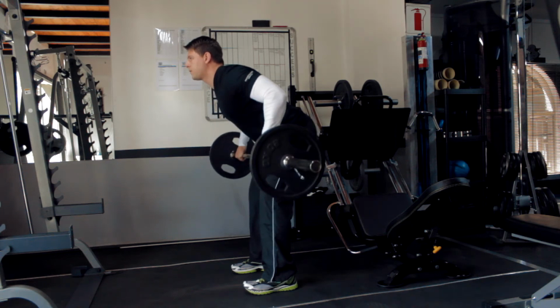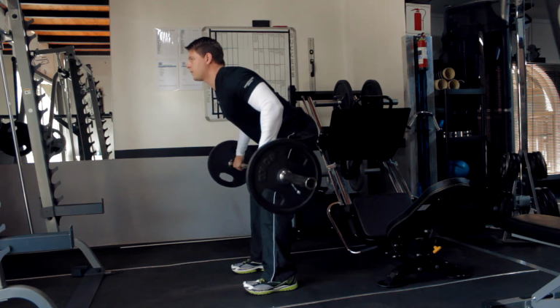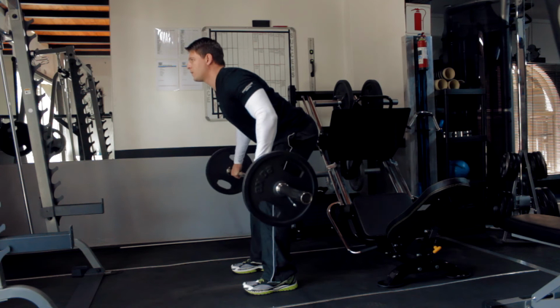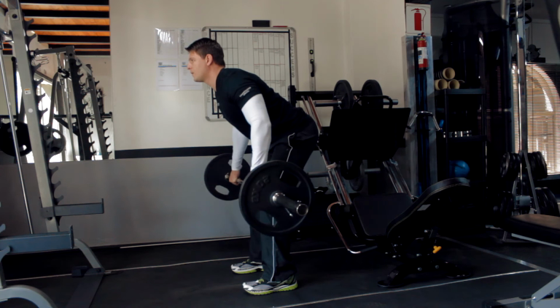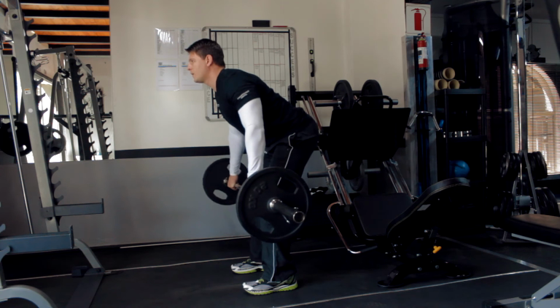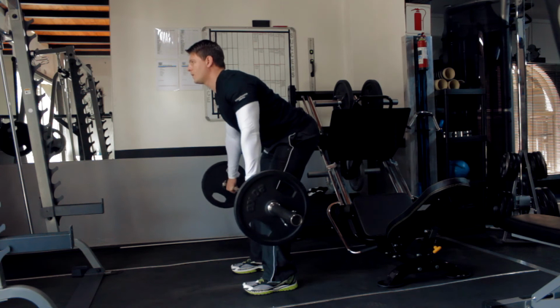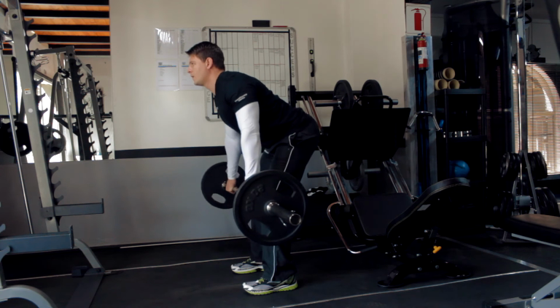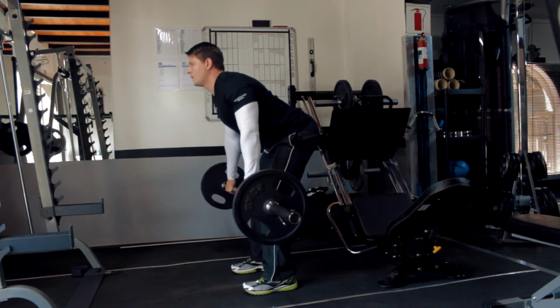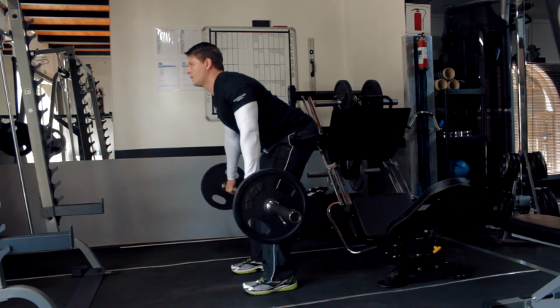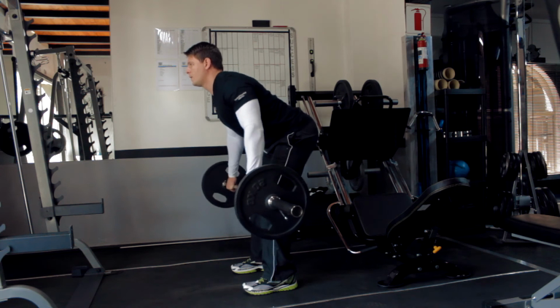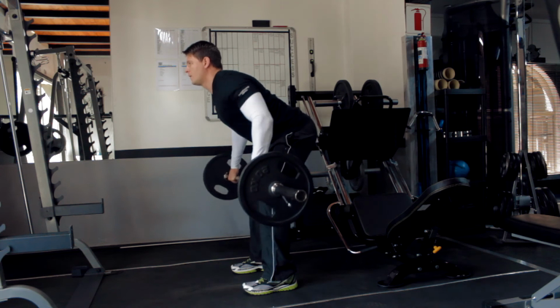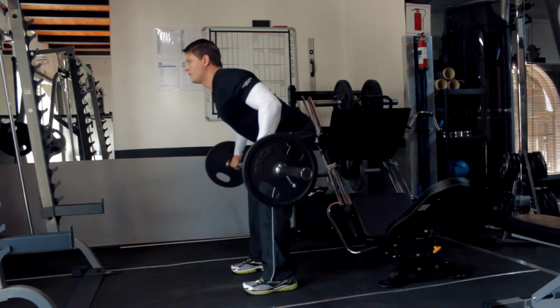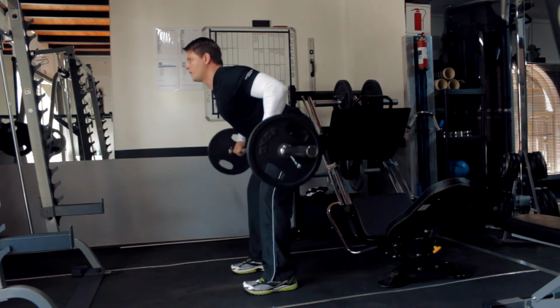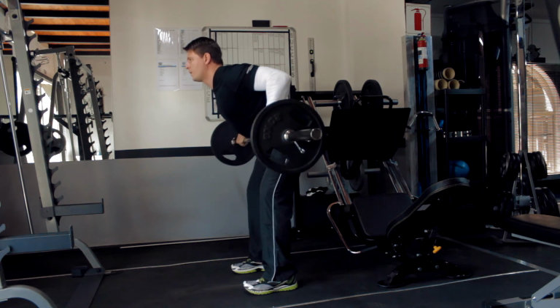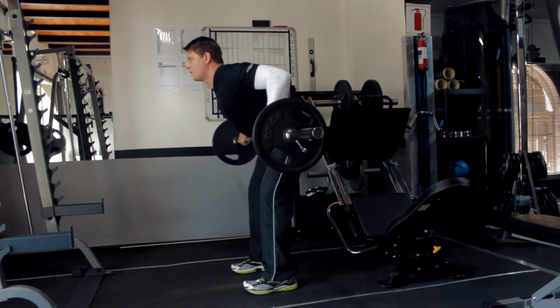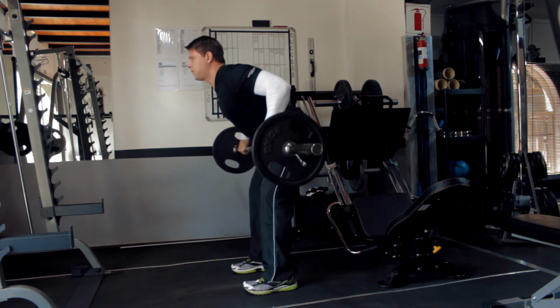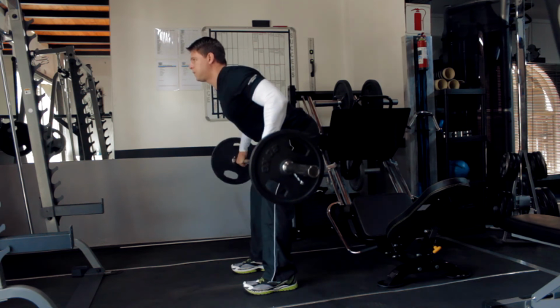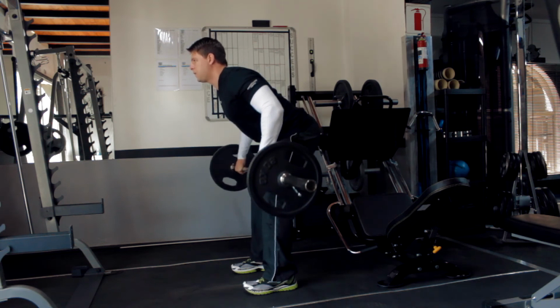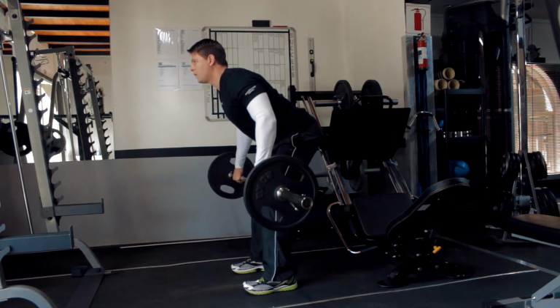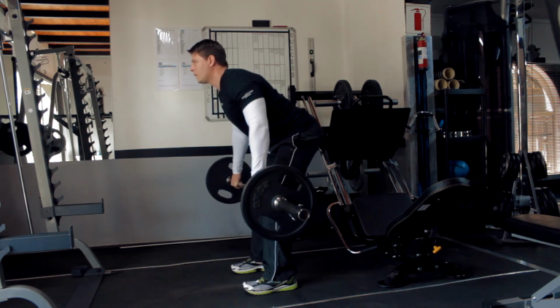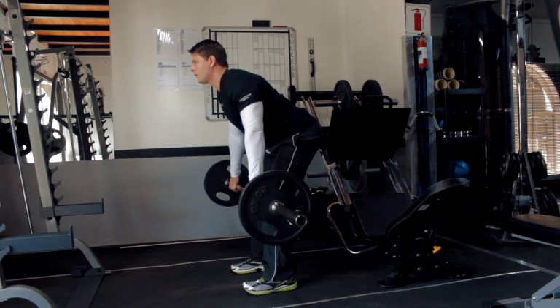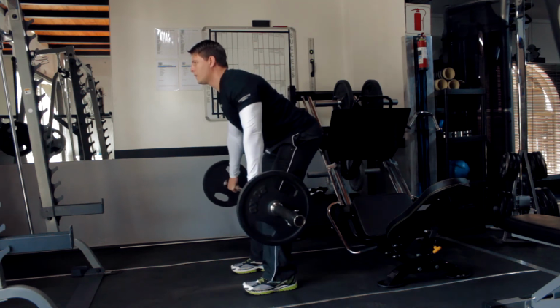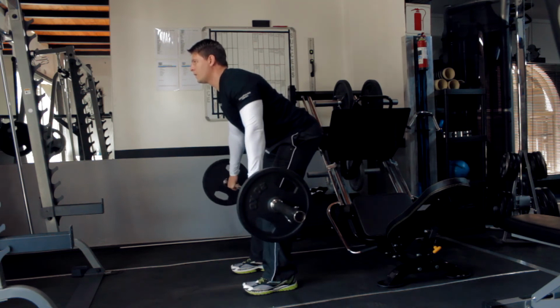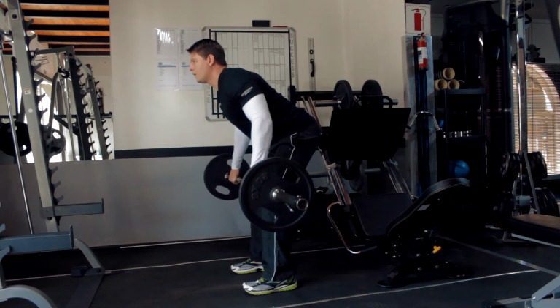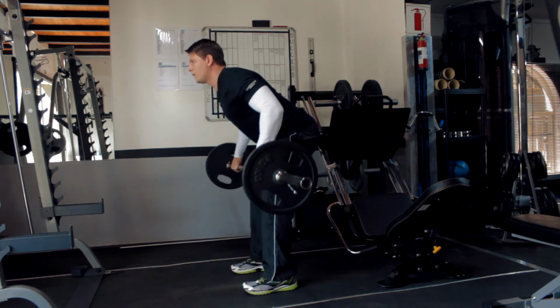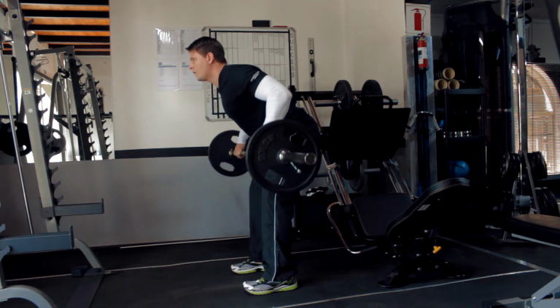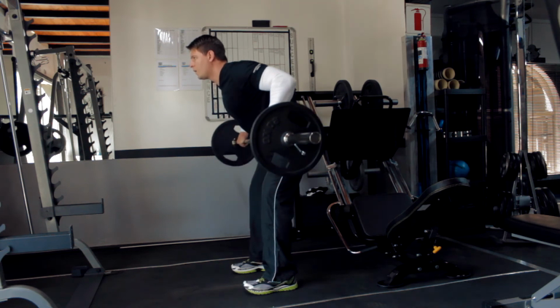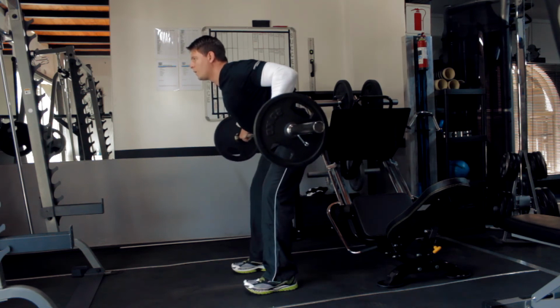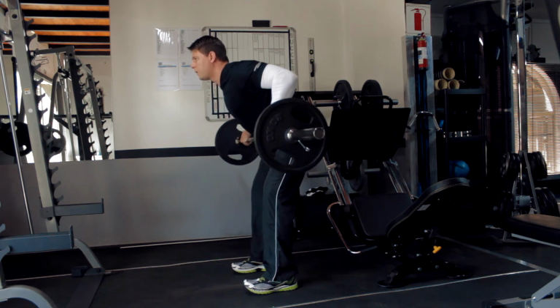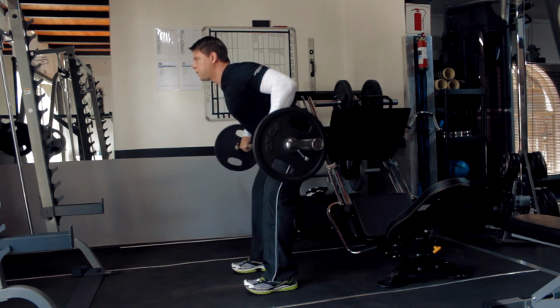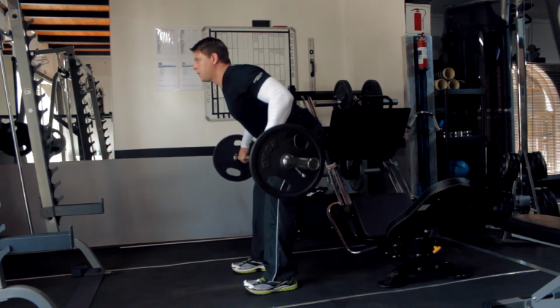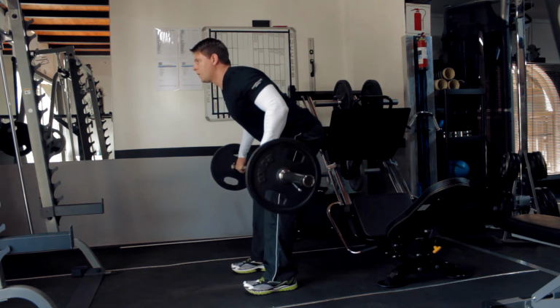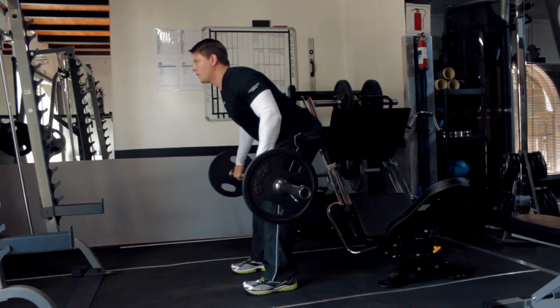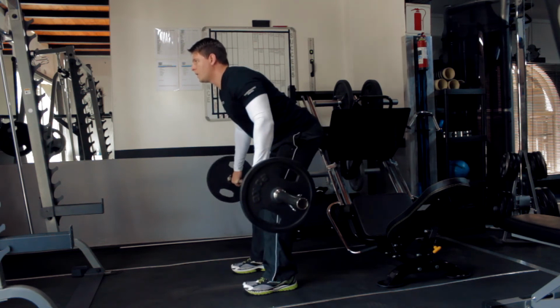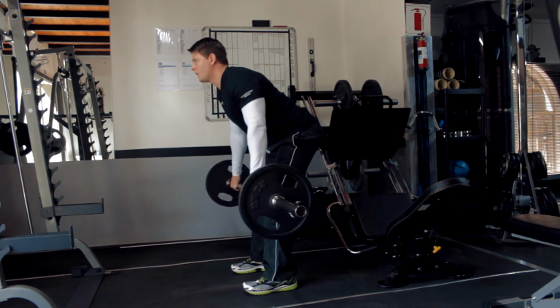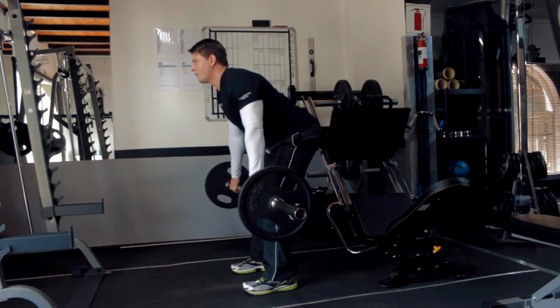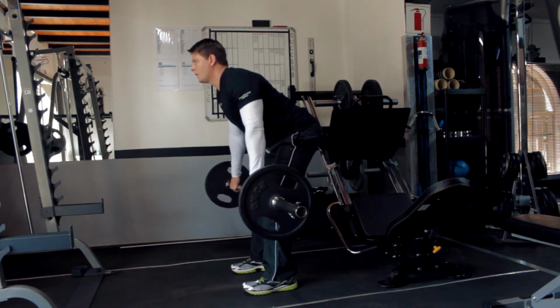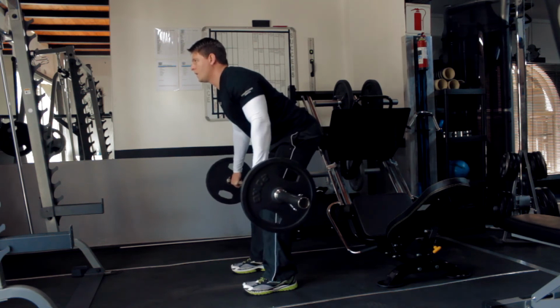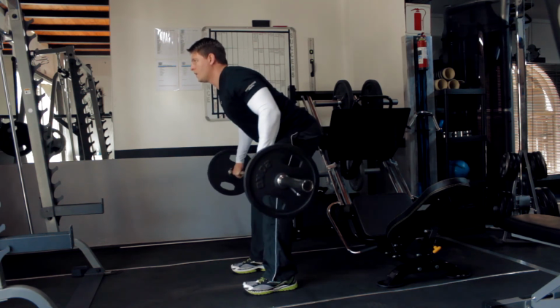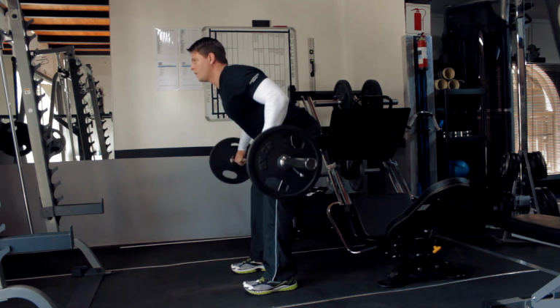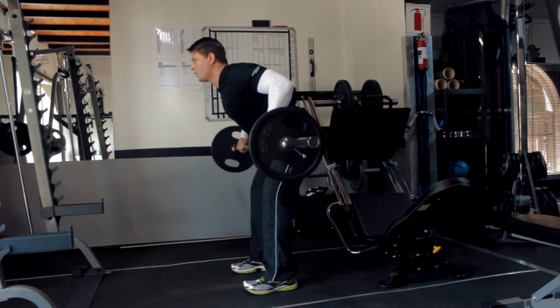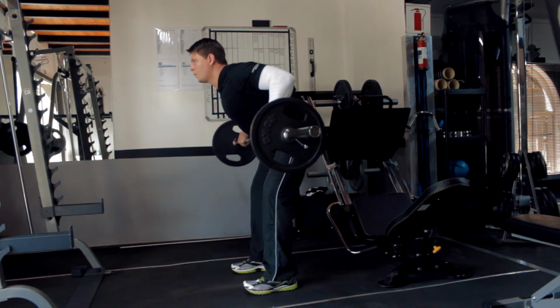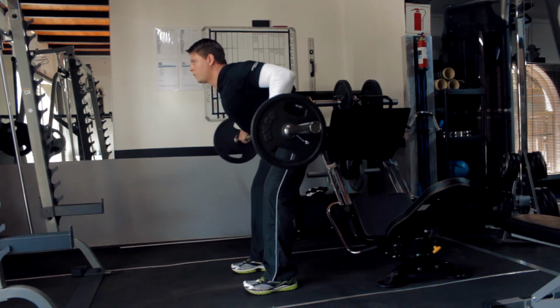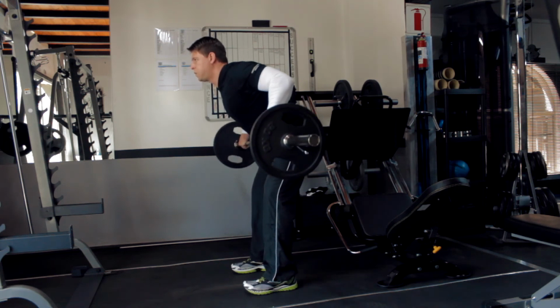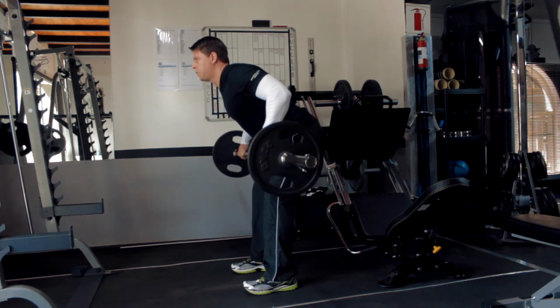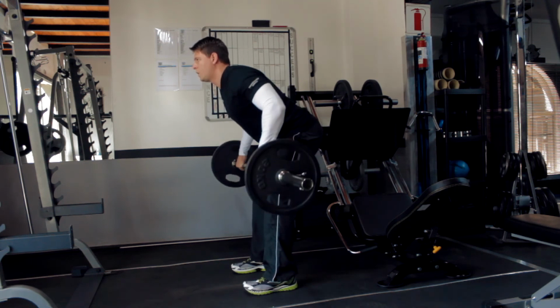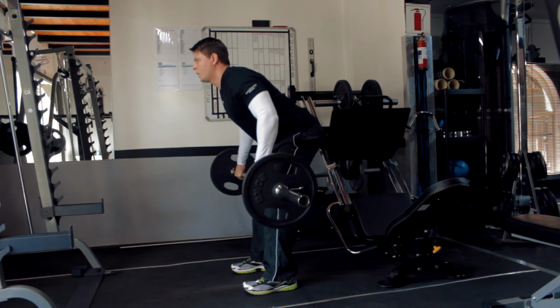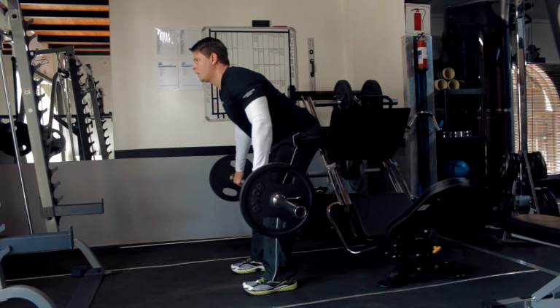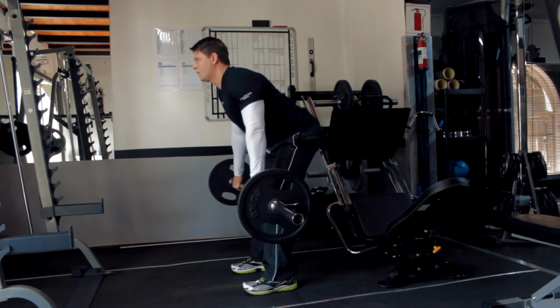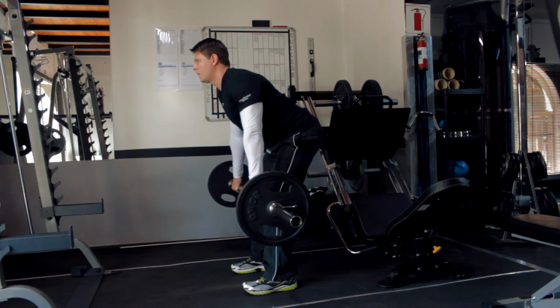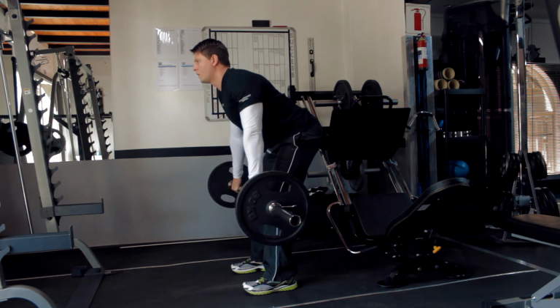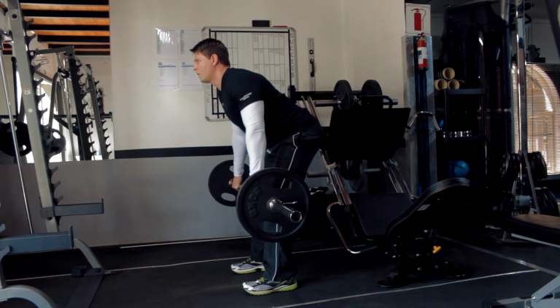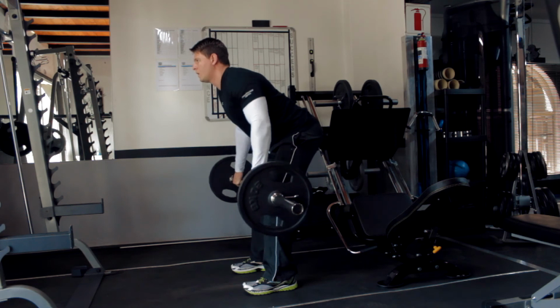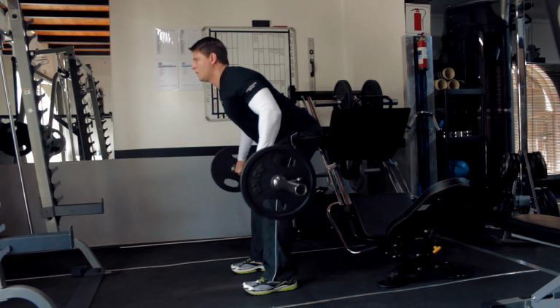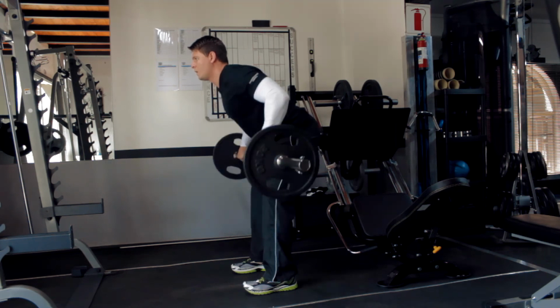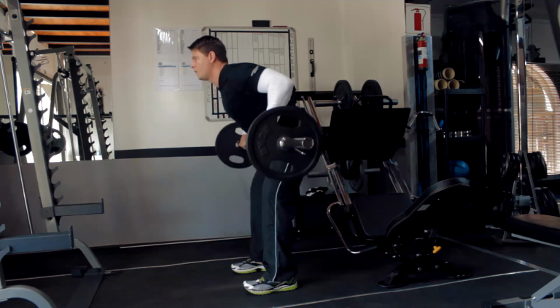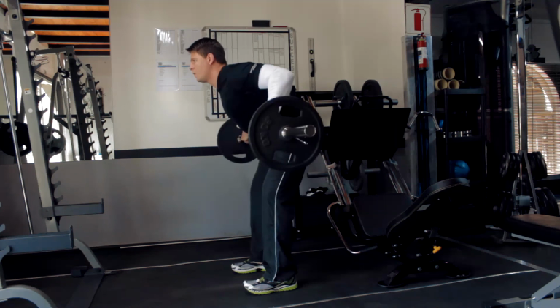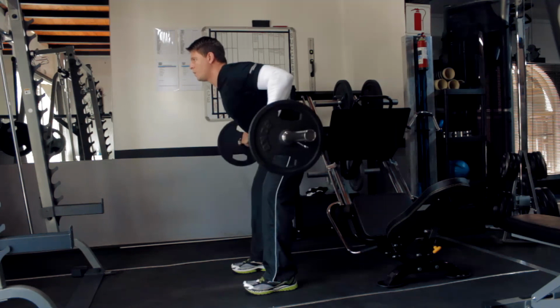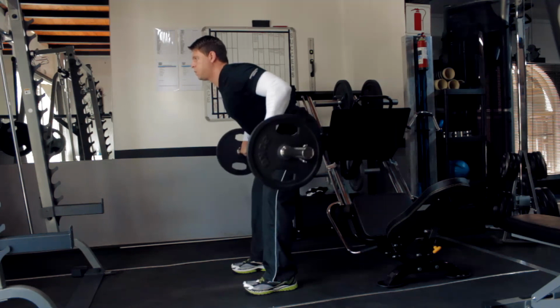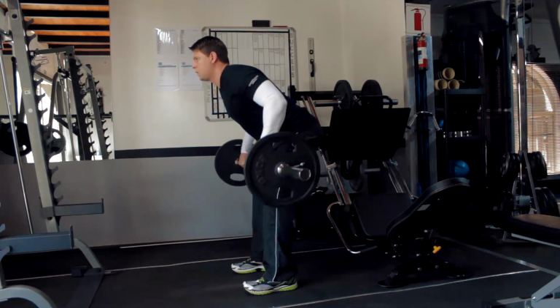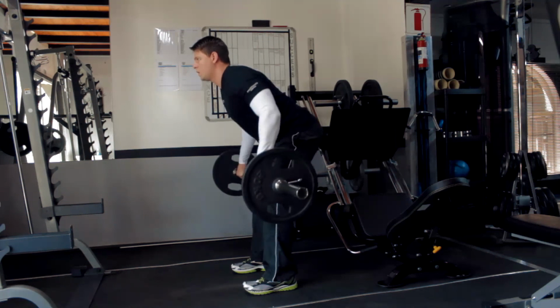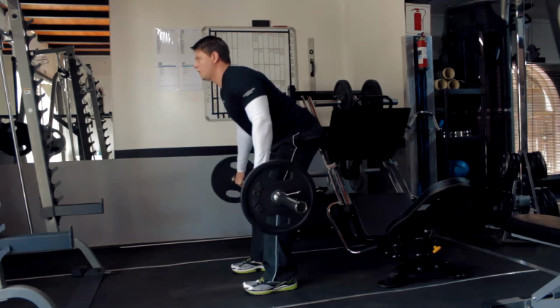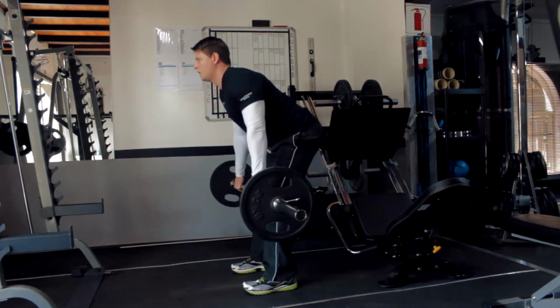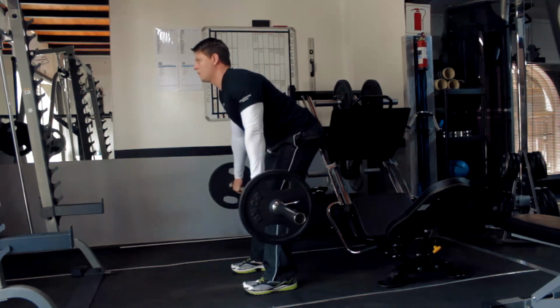flexing your arms and raising your elbows until it touches your body. Pause, then let your elbows extend back to the start position and repeat.